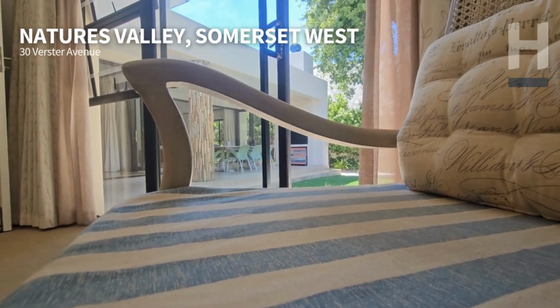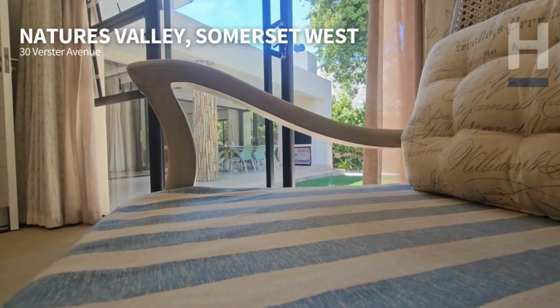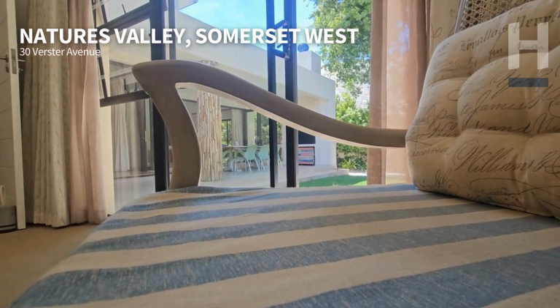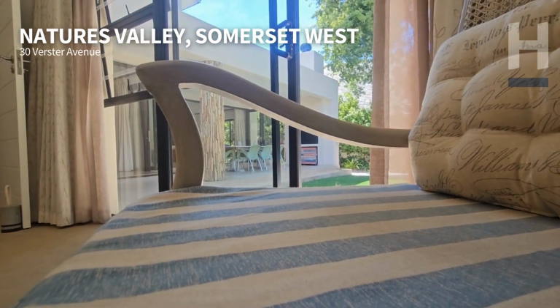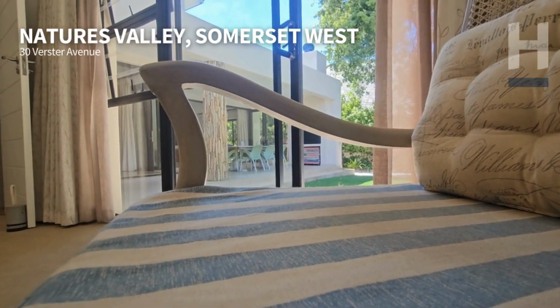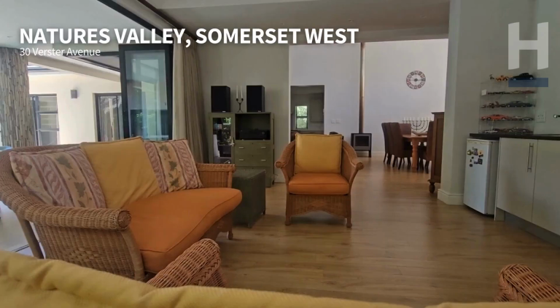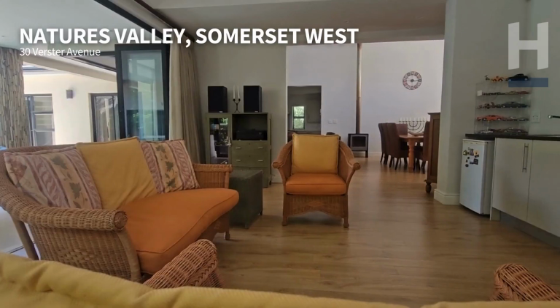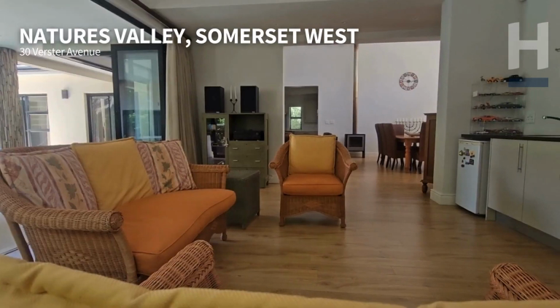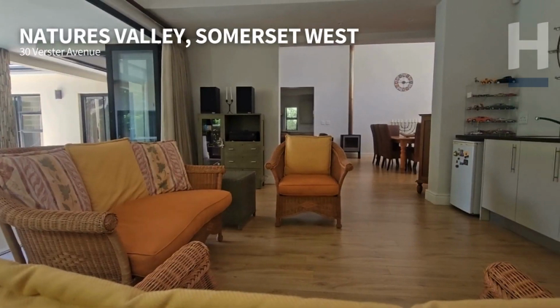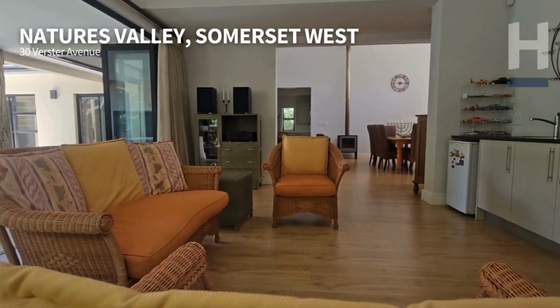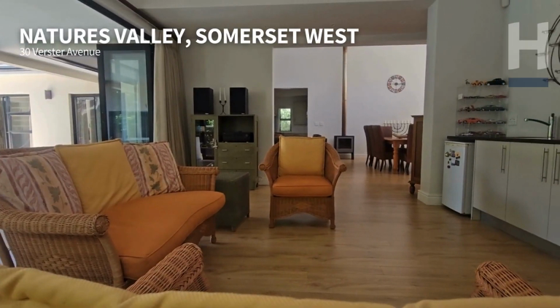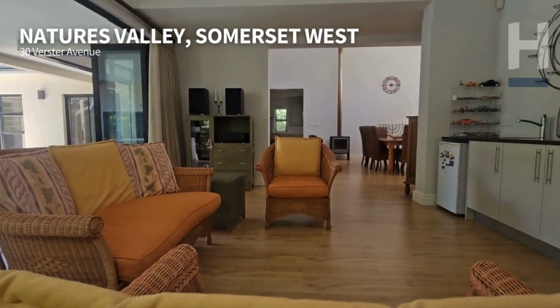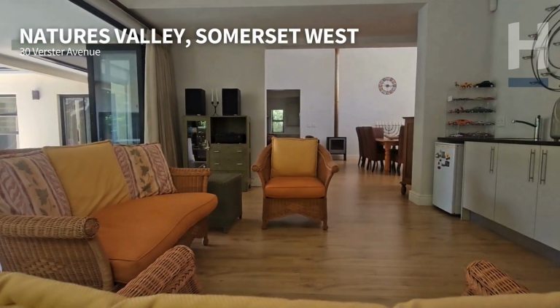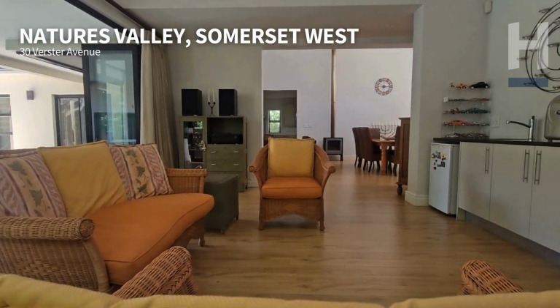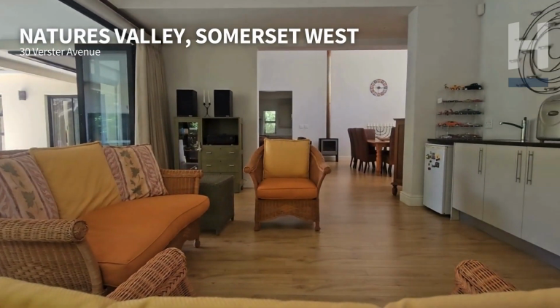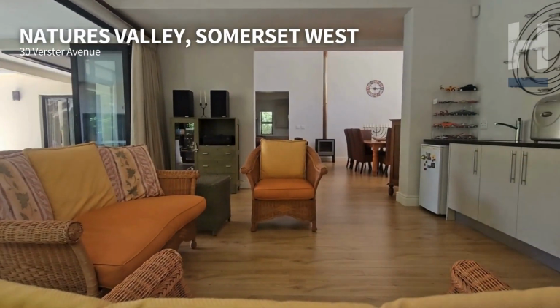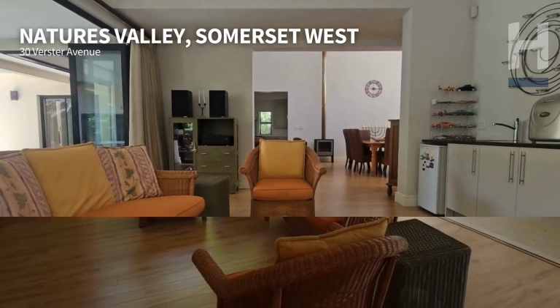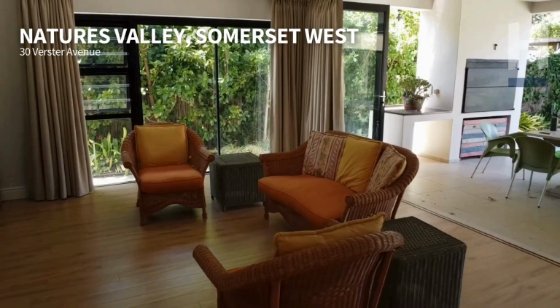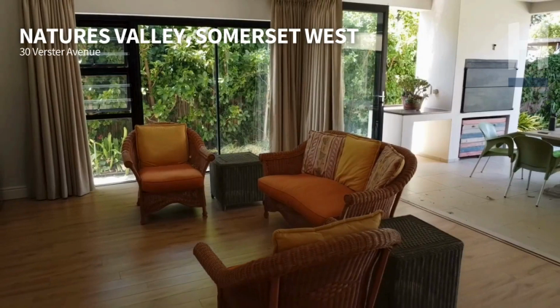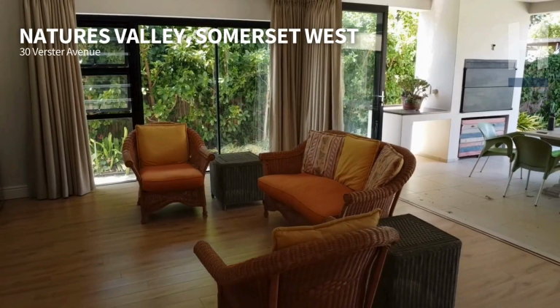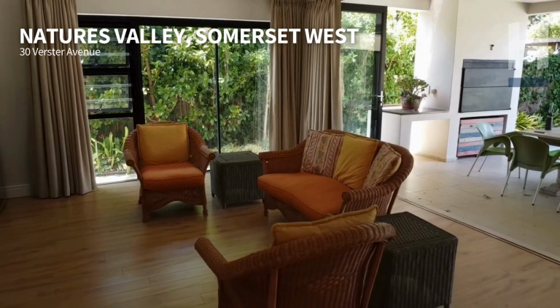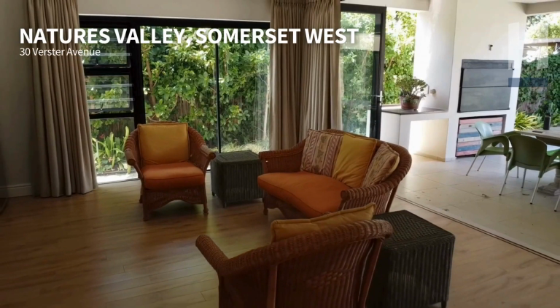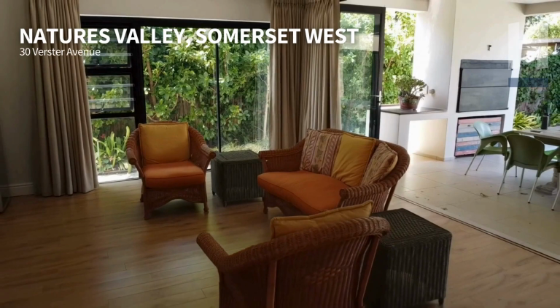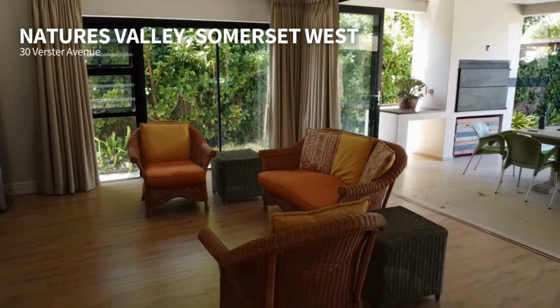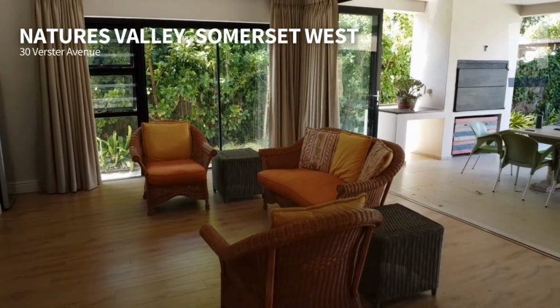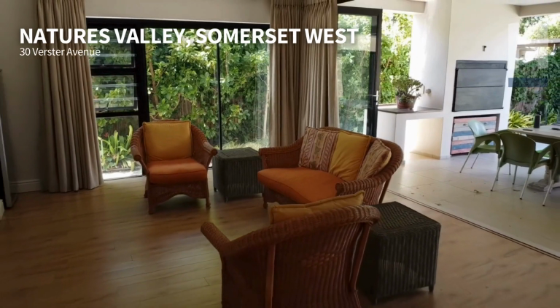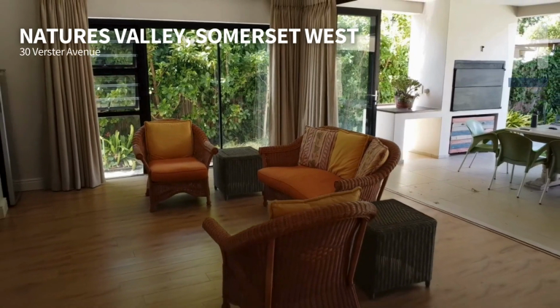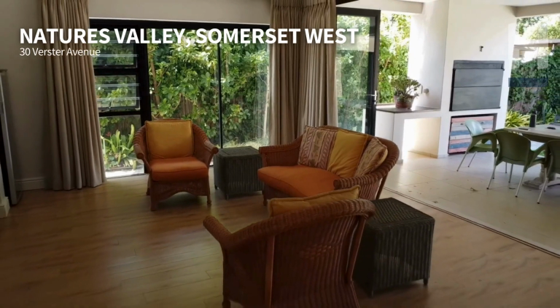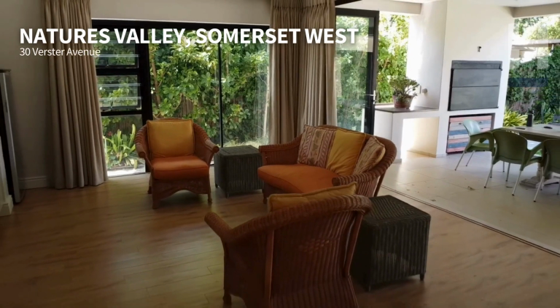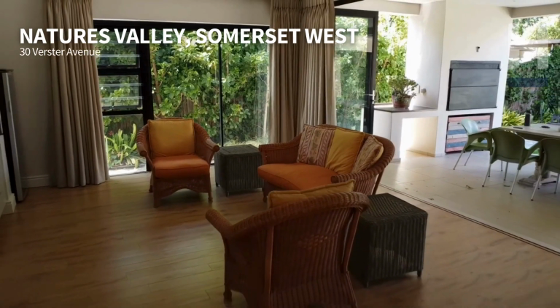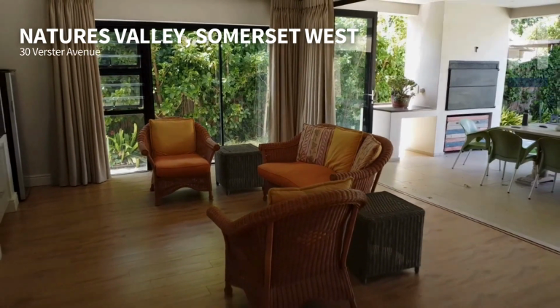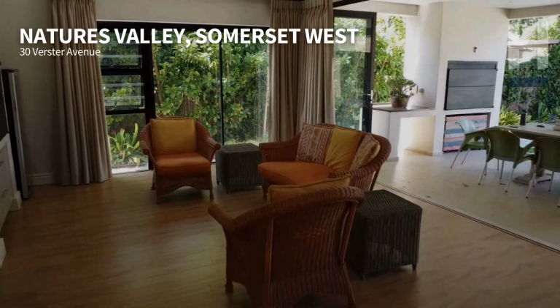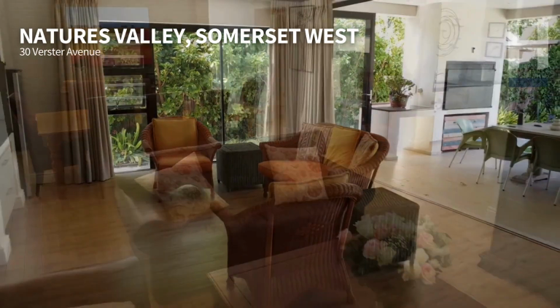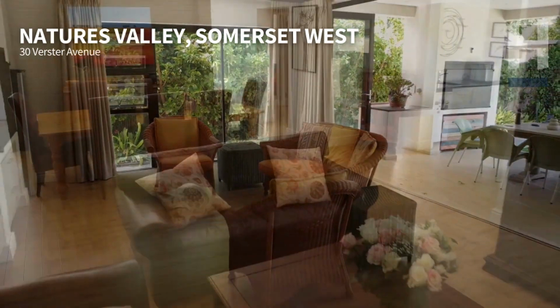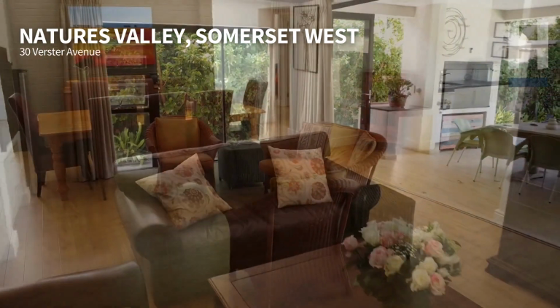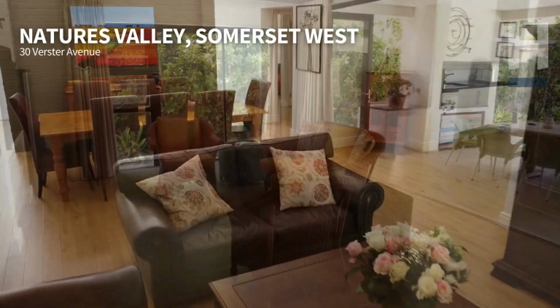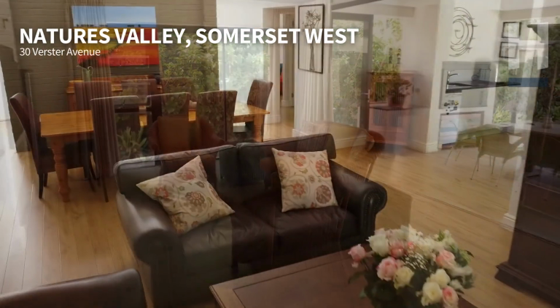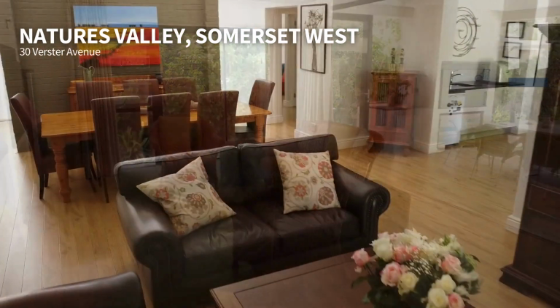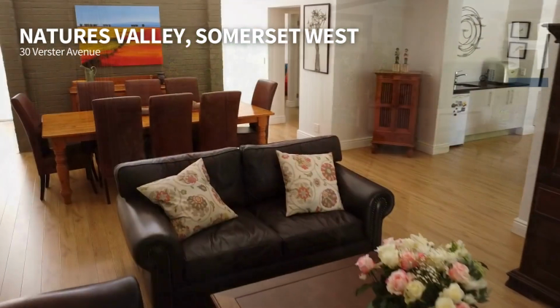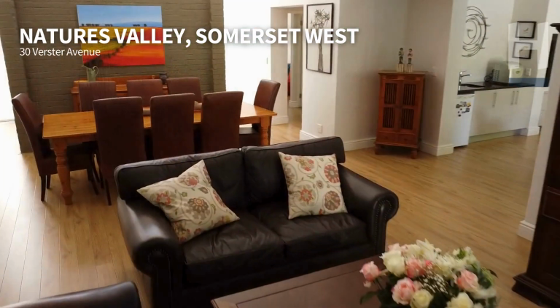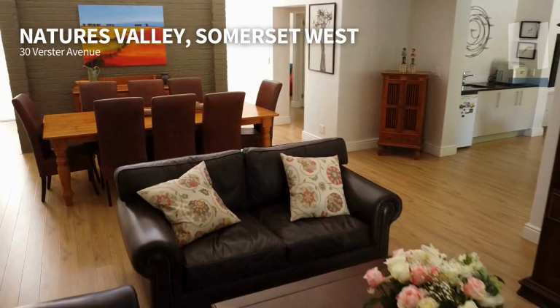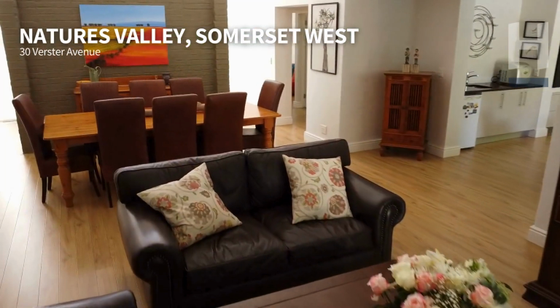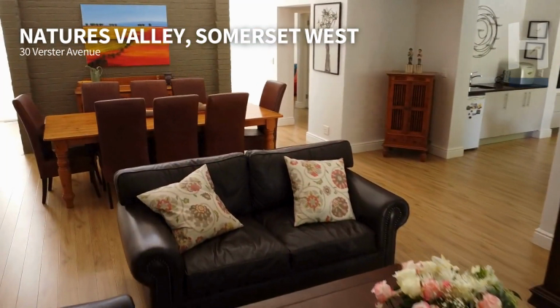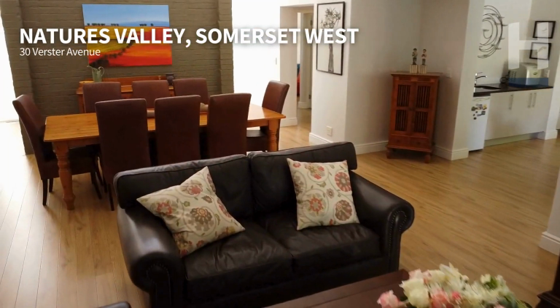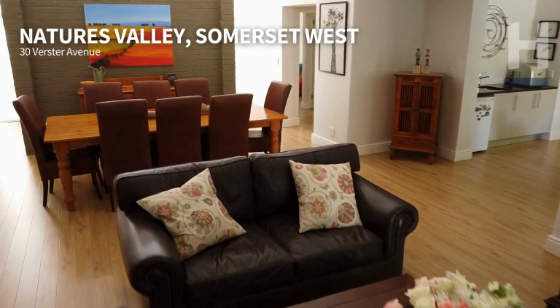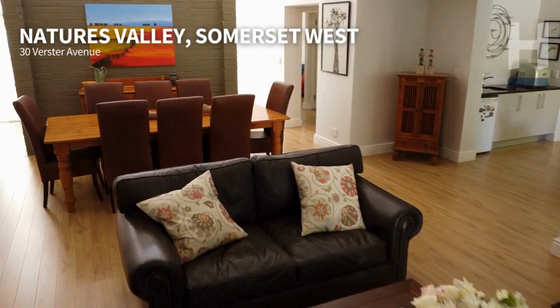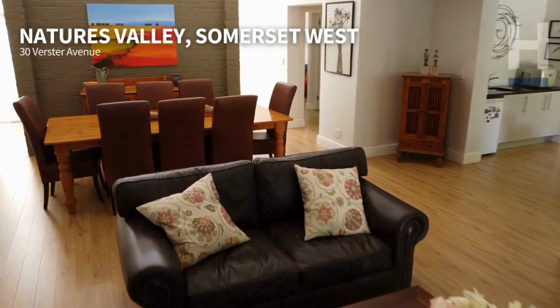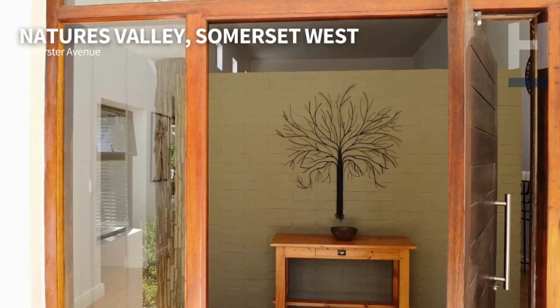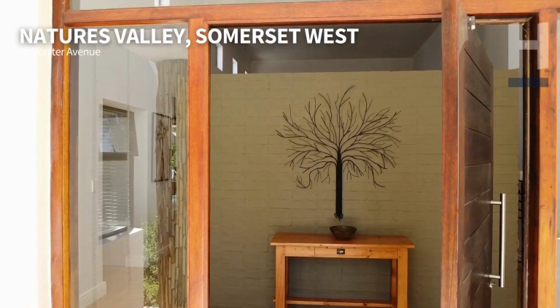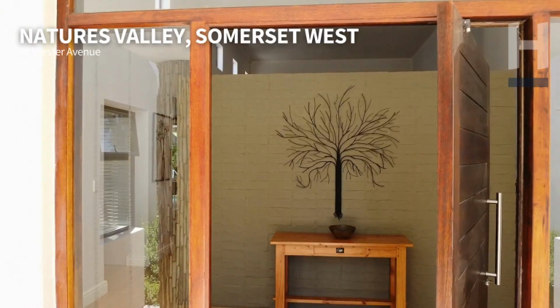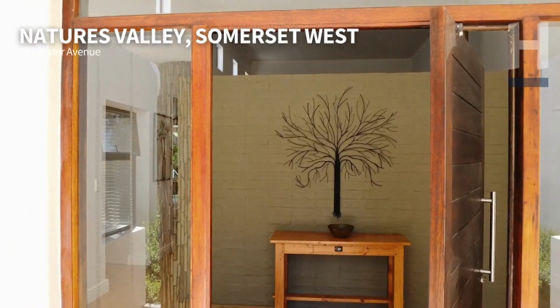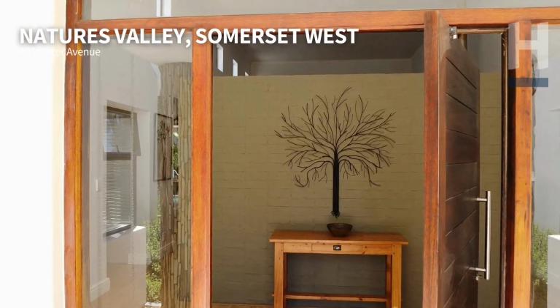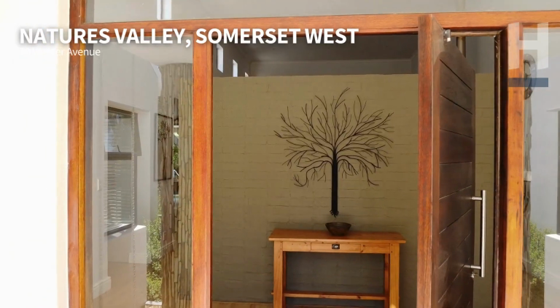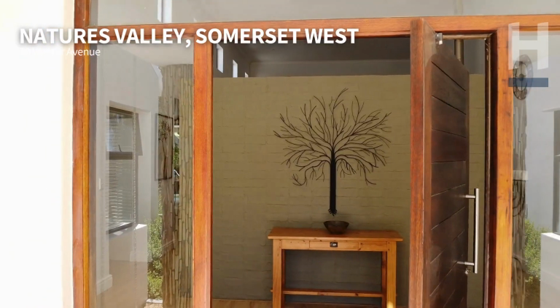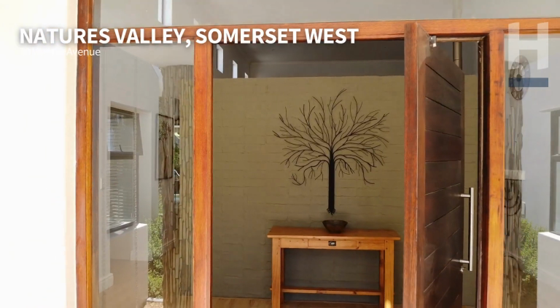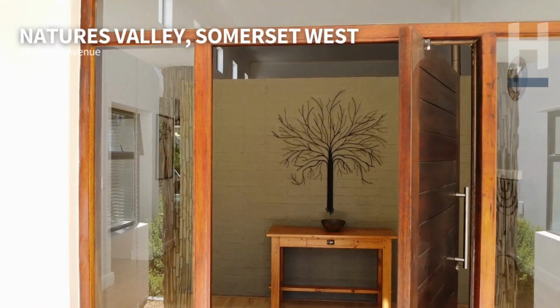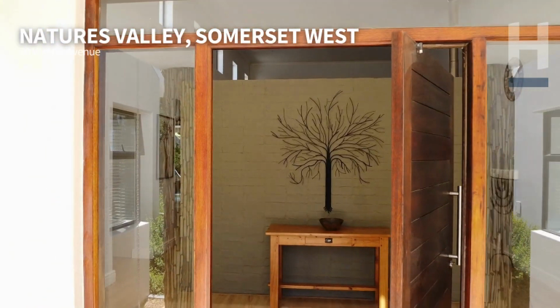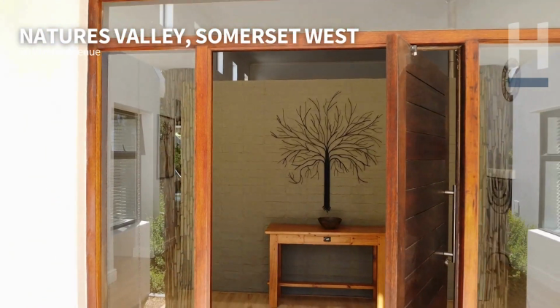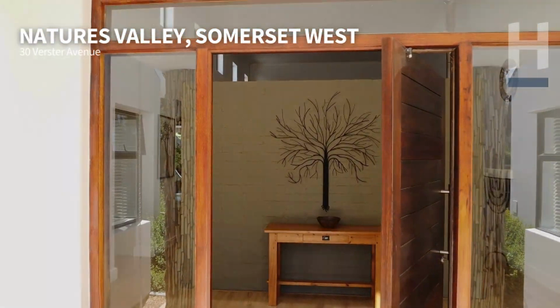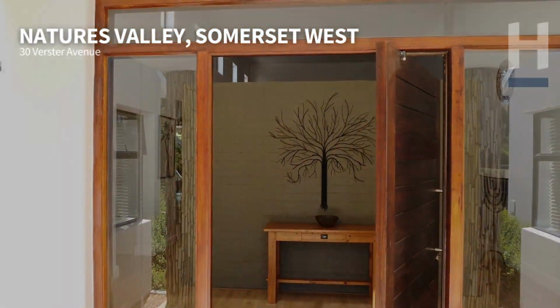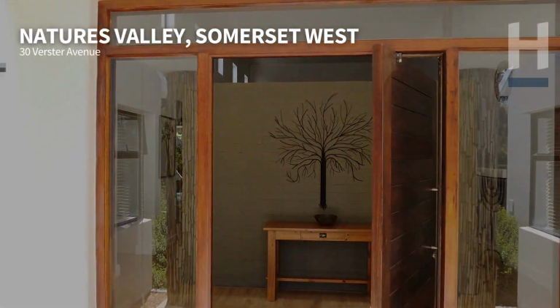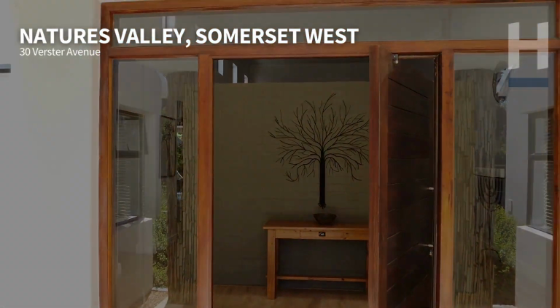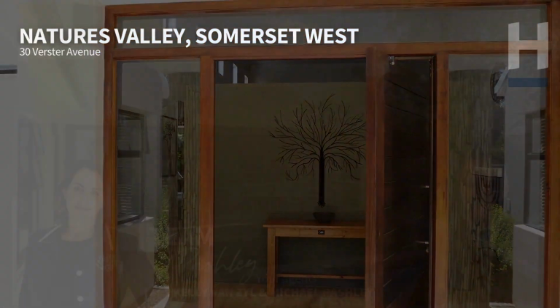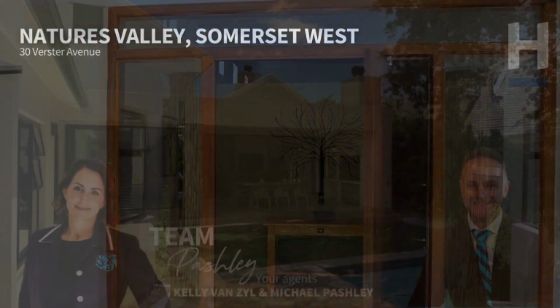30 Verster is something you really don't want to miss out on — it's going to be a property that will go extremely quickly.